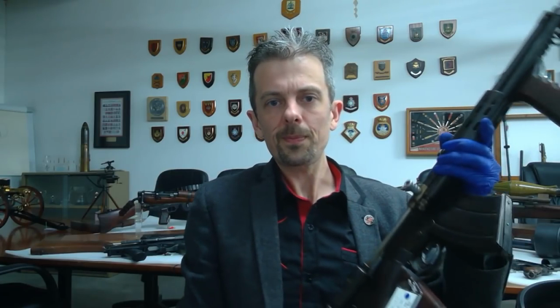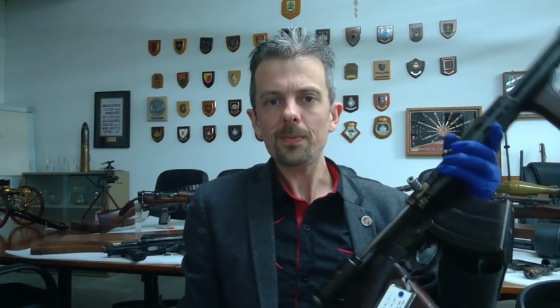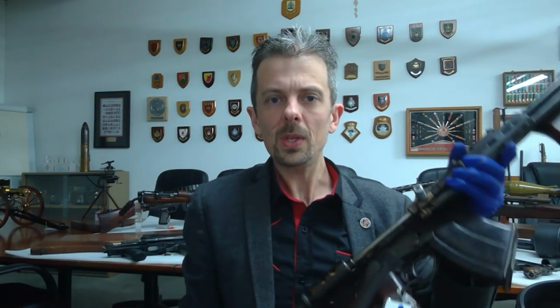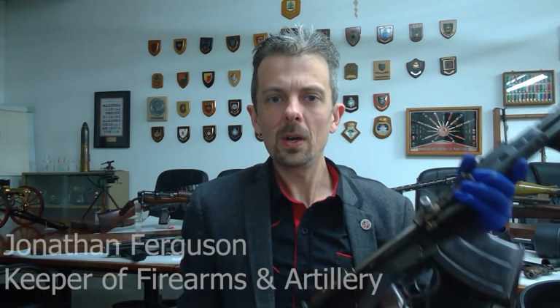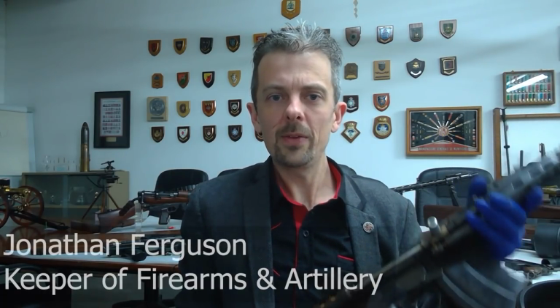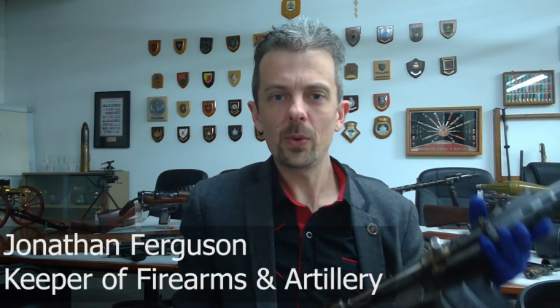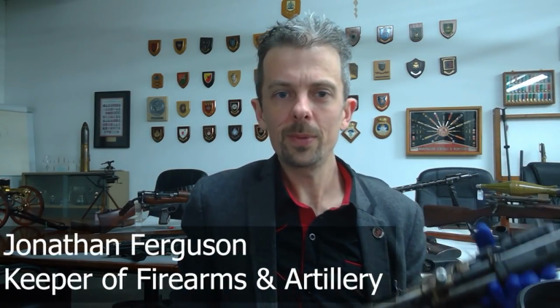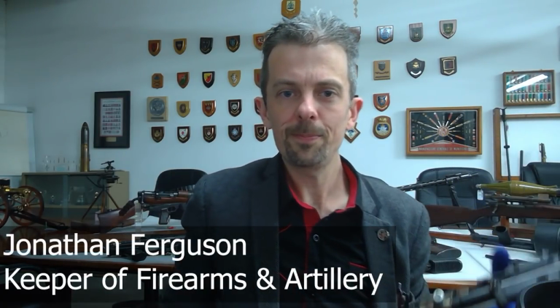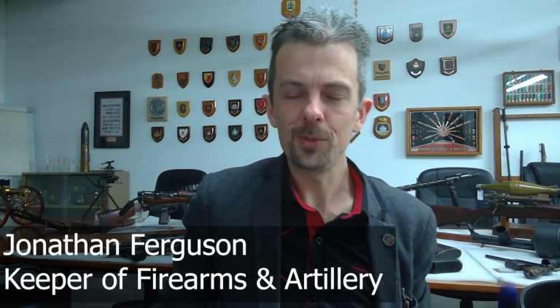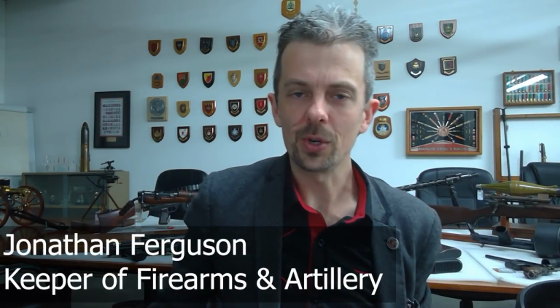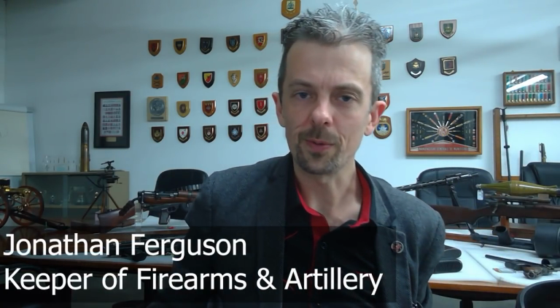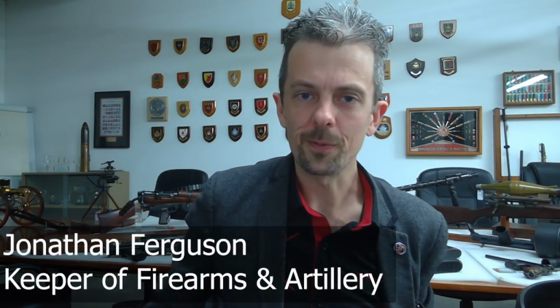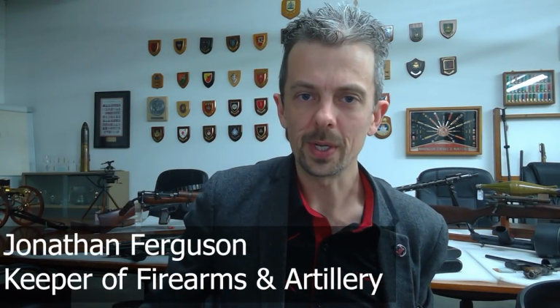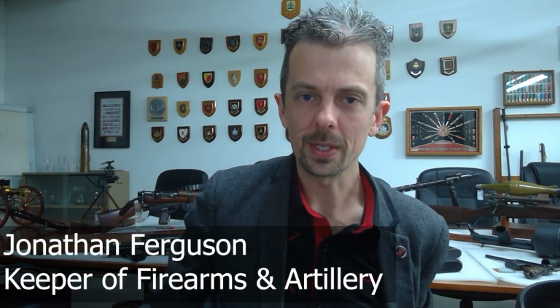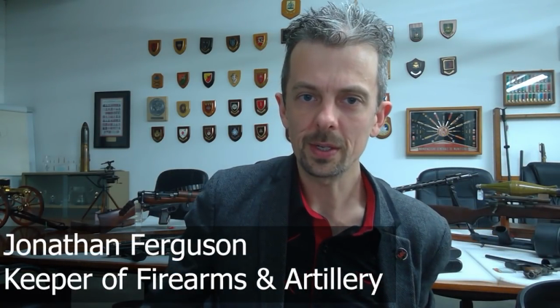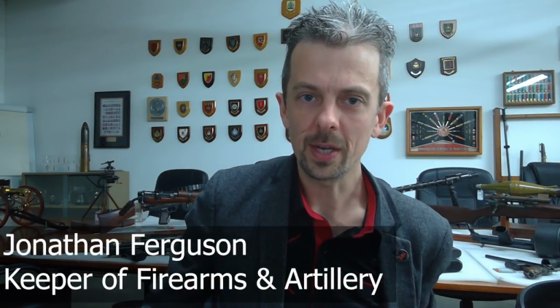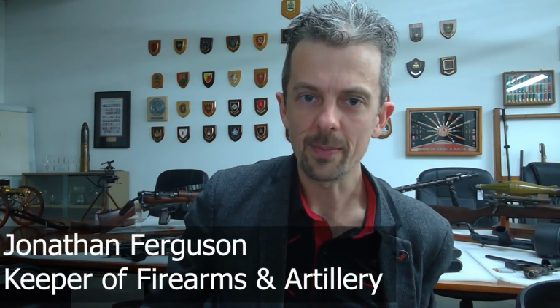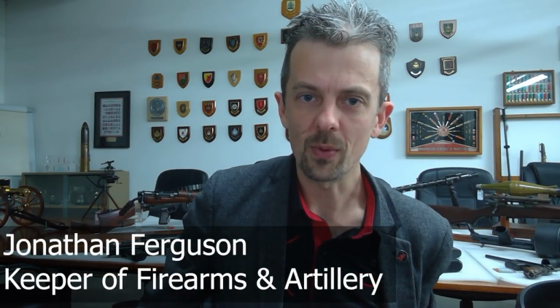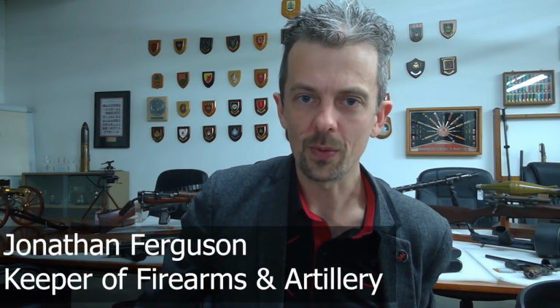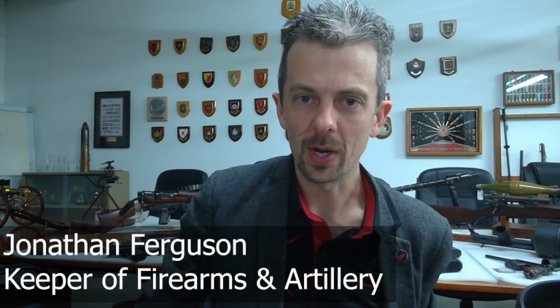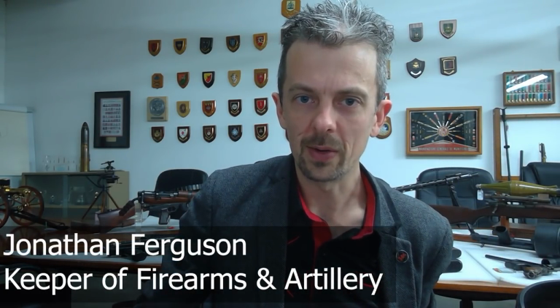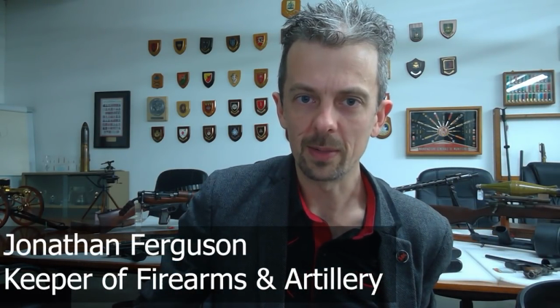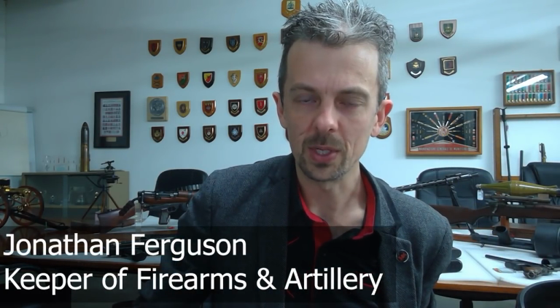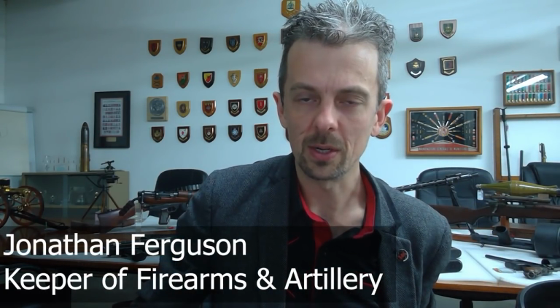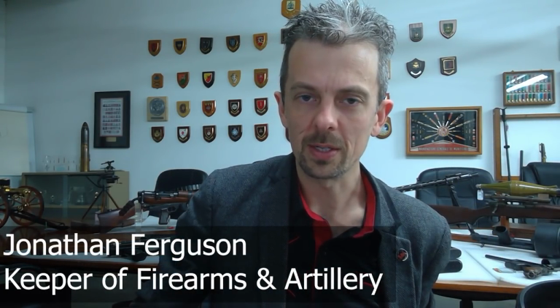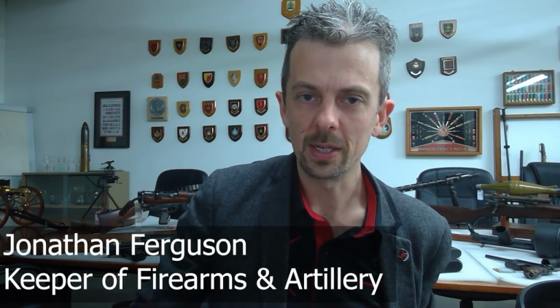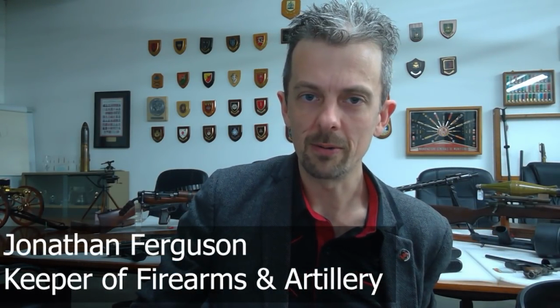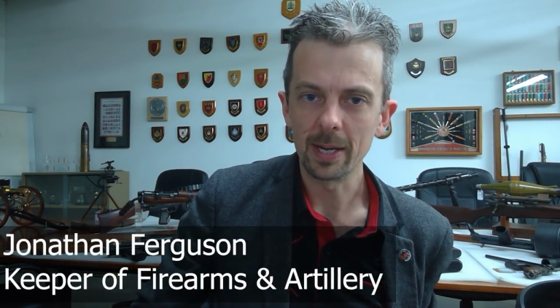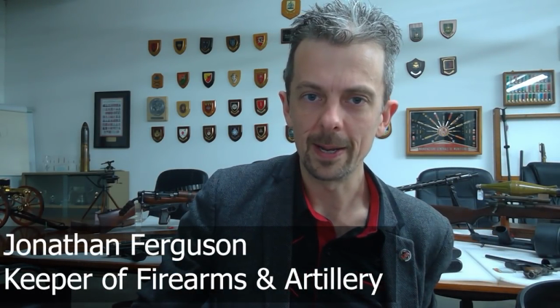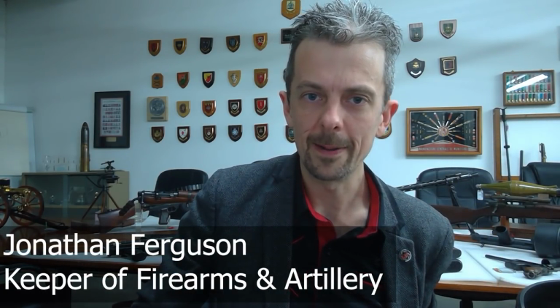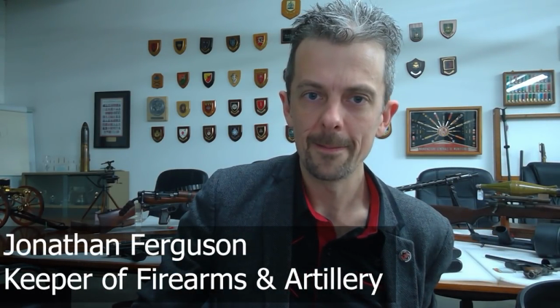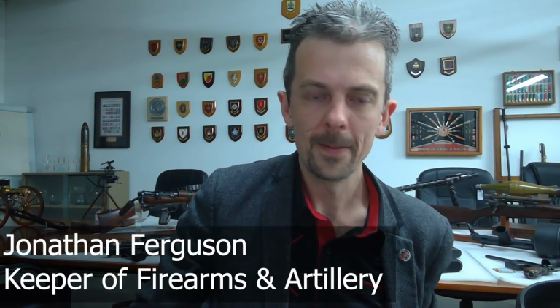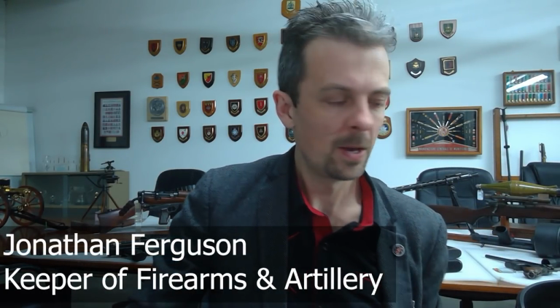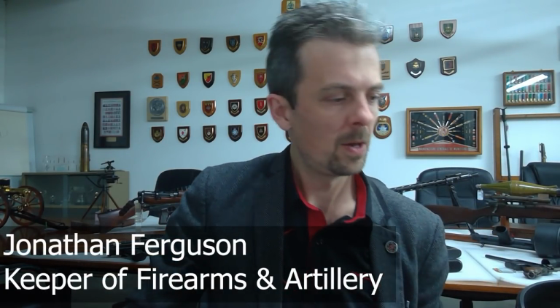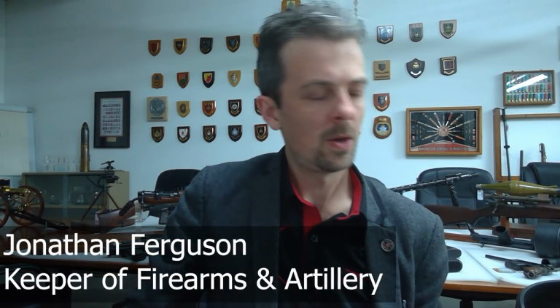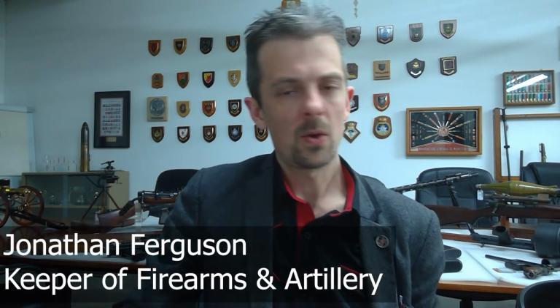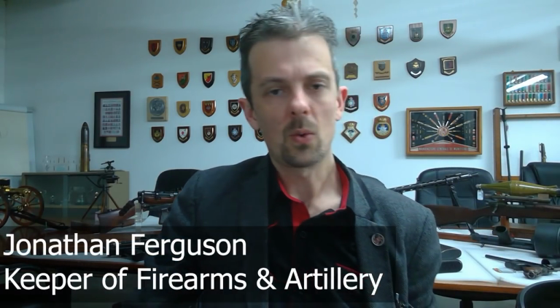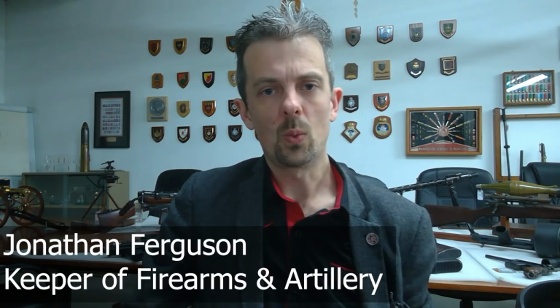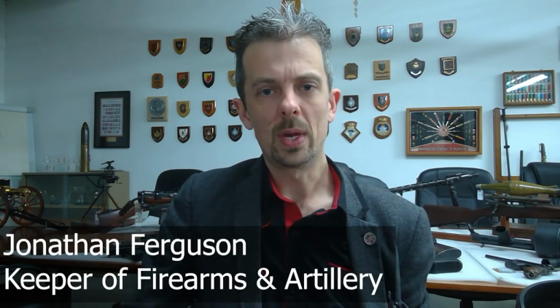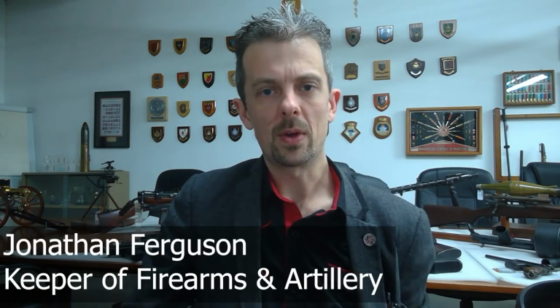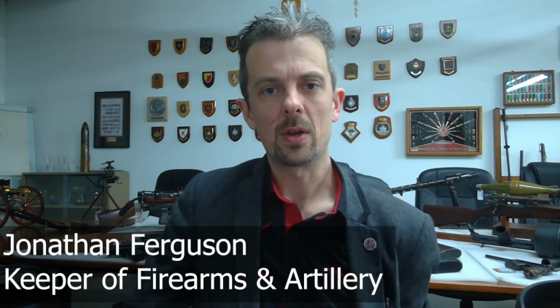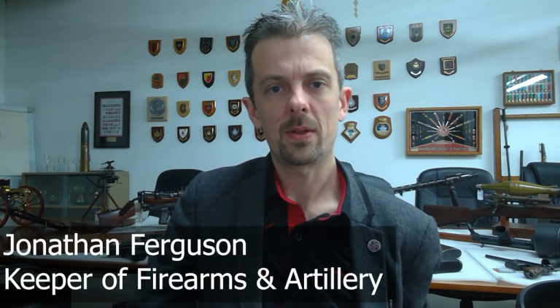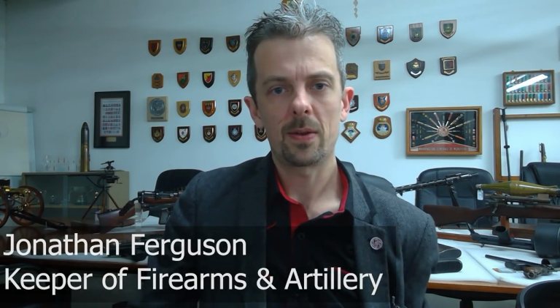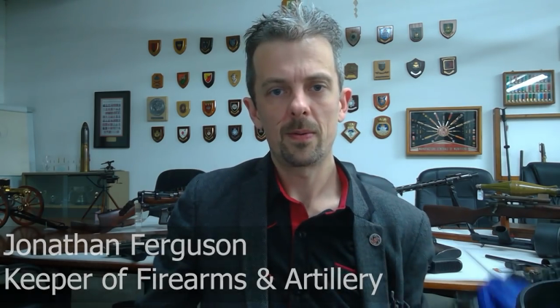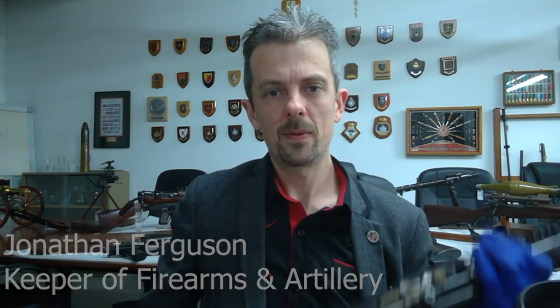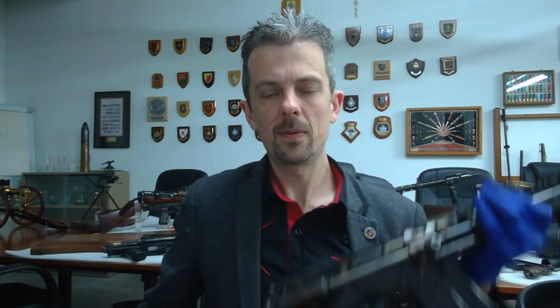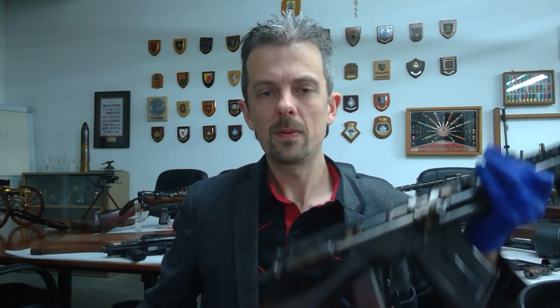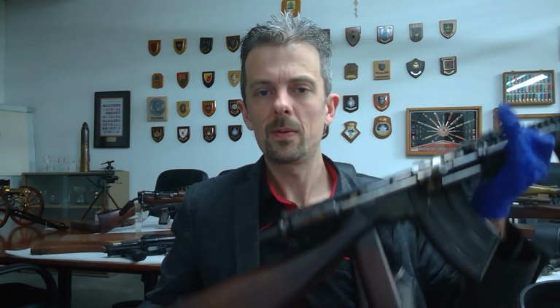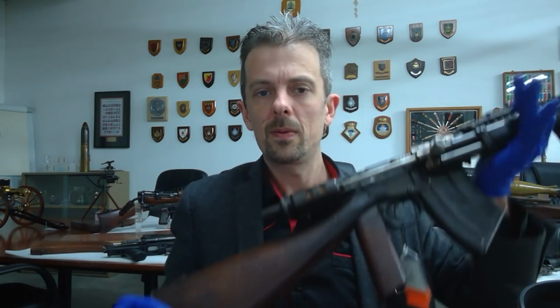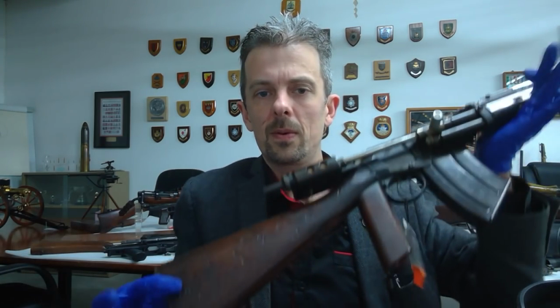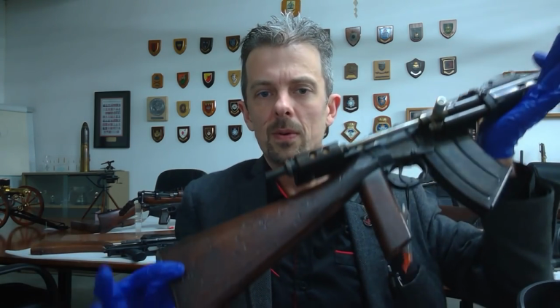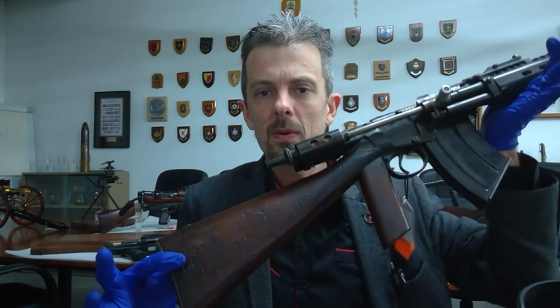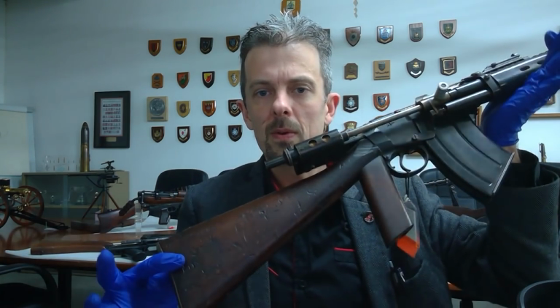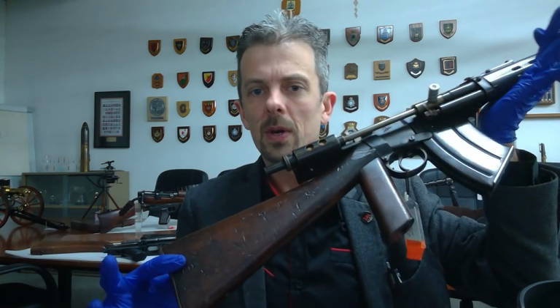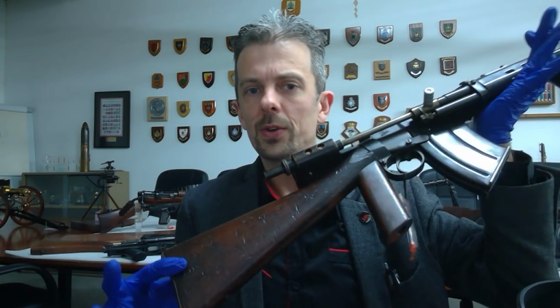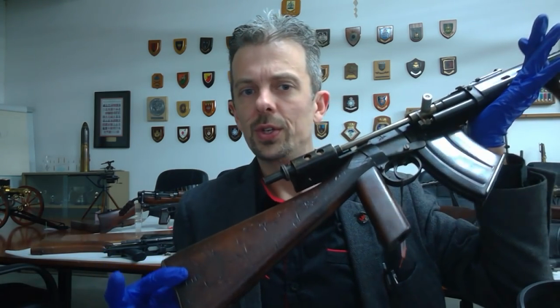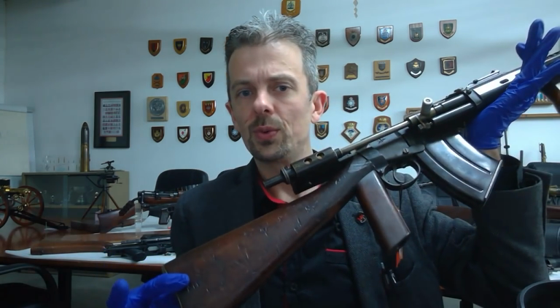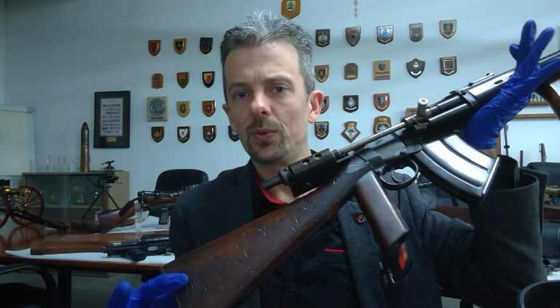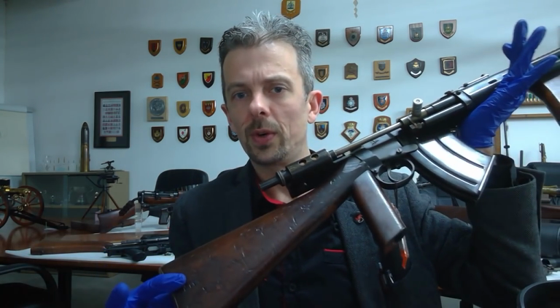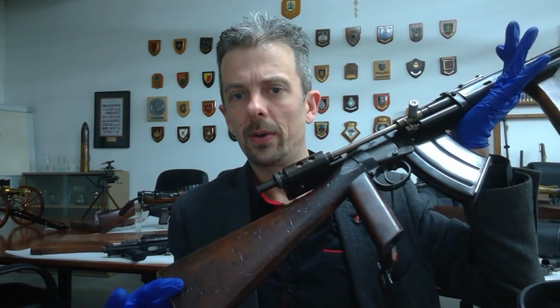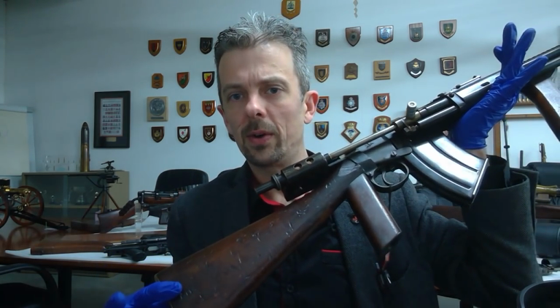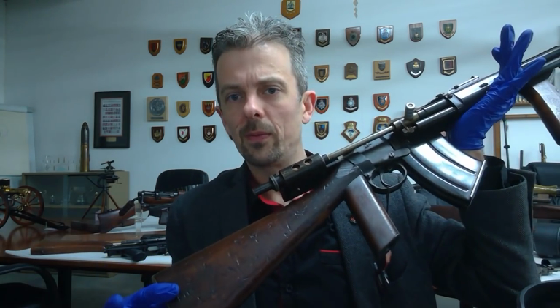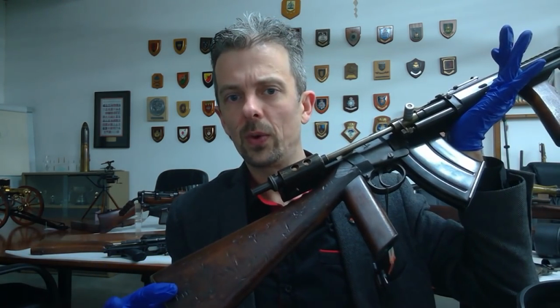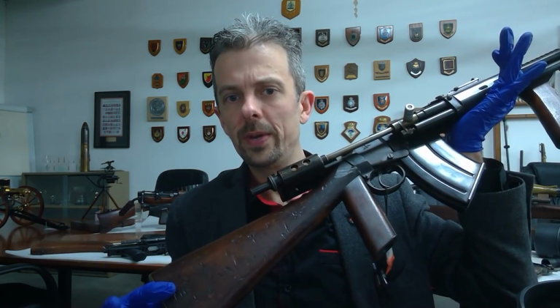Hi everyone, Jonathan Ferguson, Keeper of Firearms and Artillery here, with another unusual firearm for you.